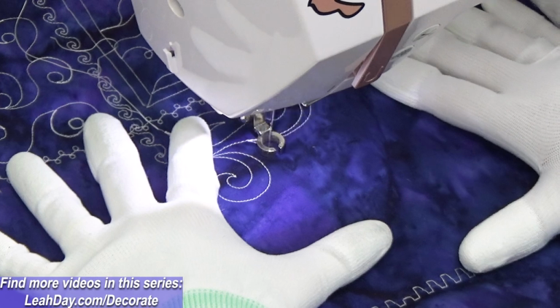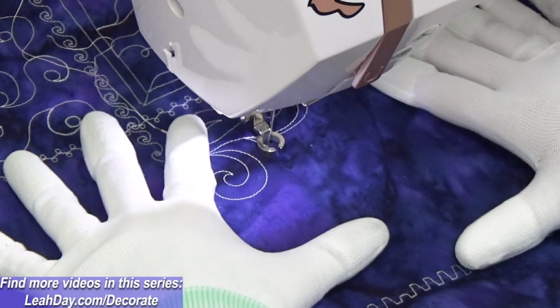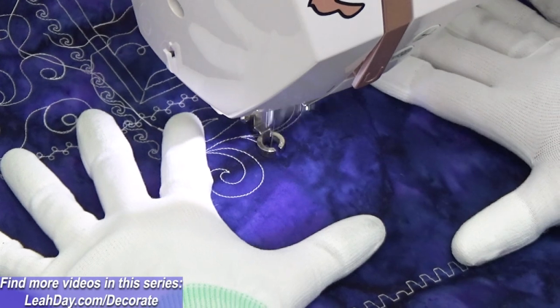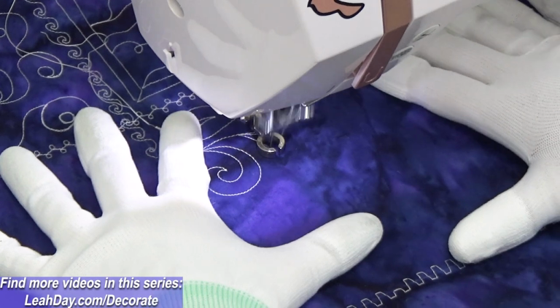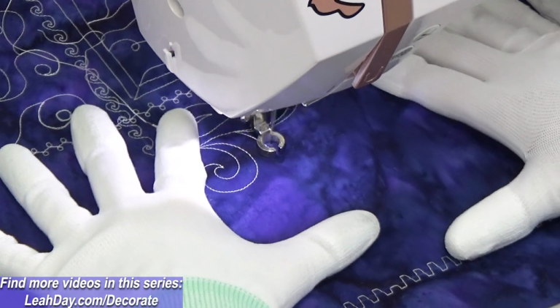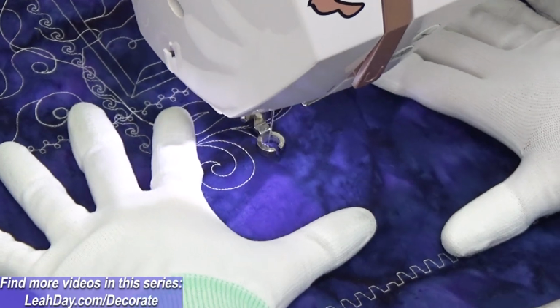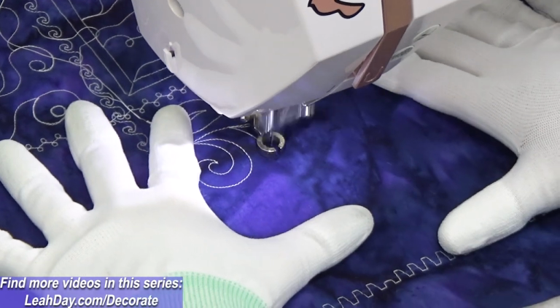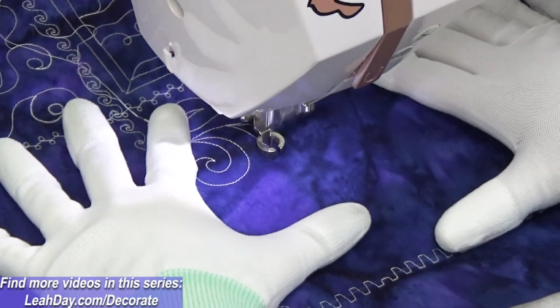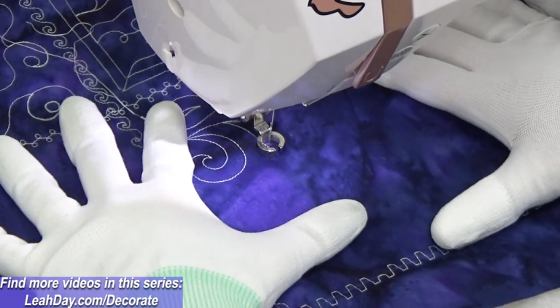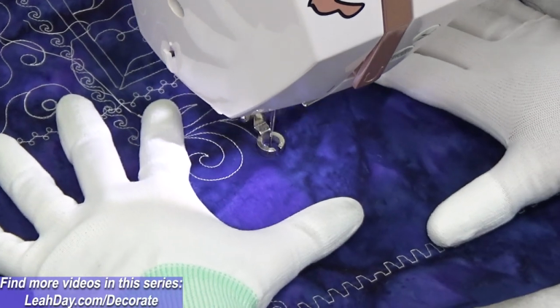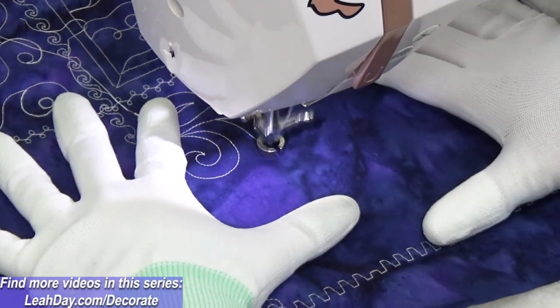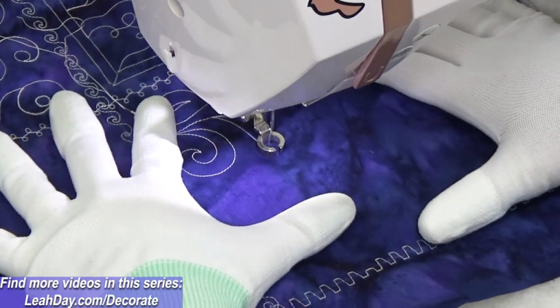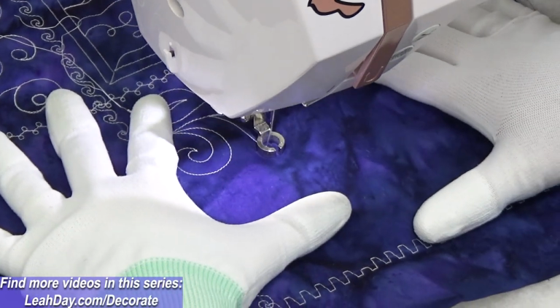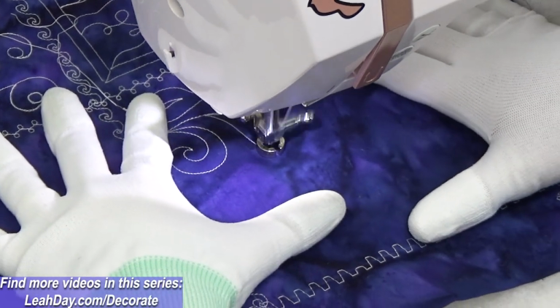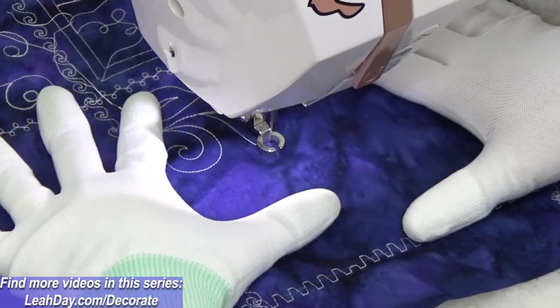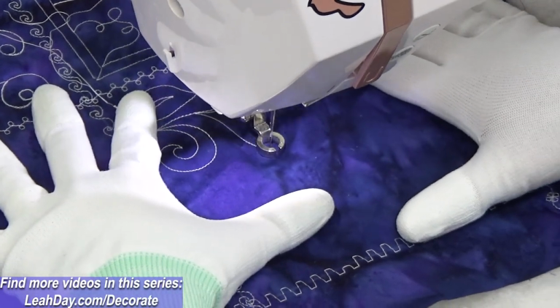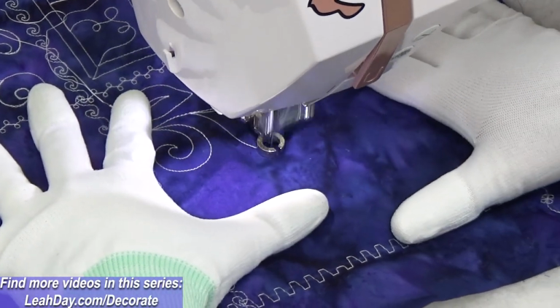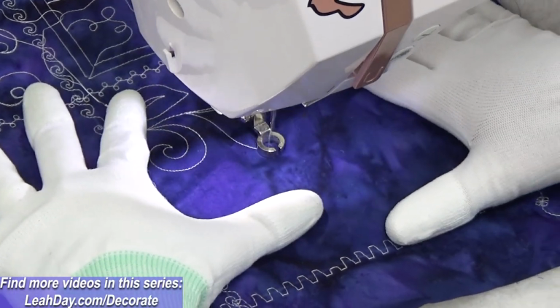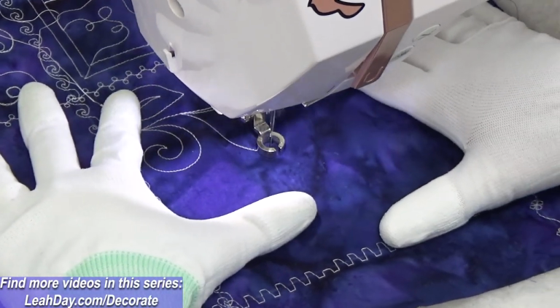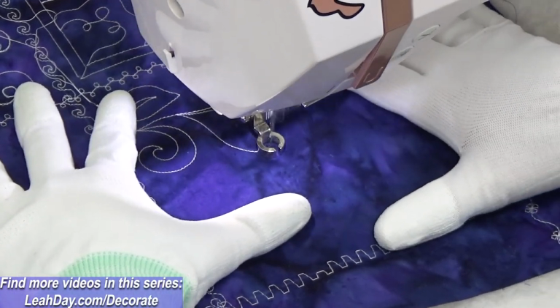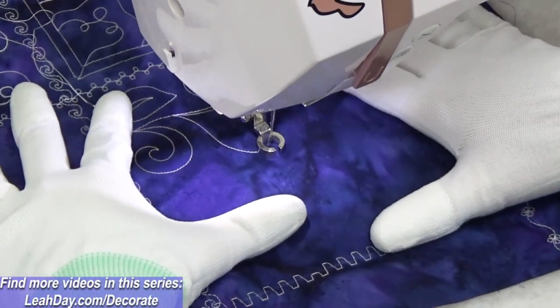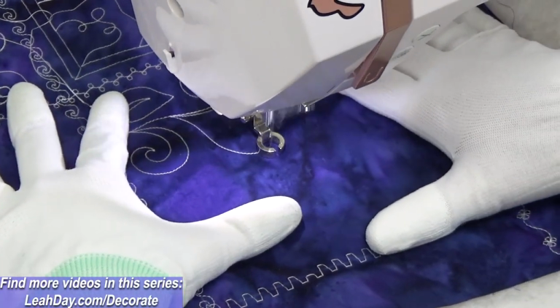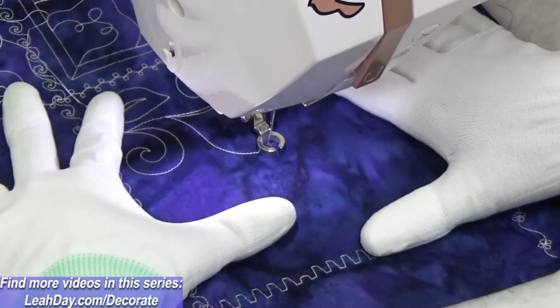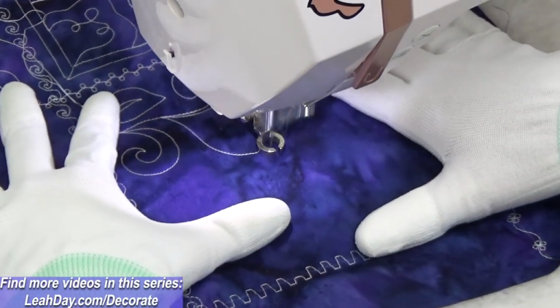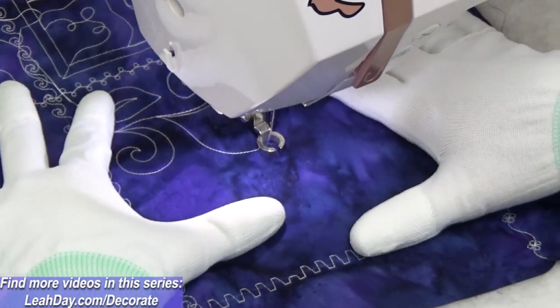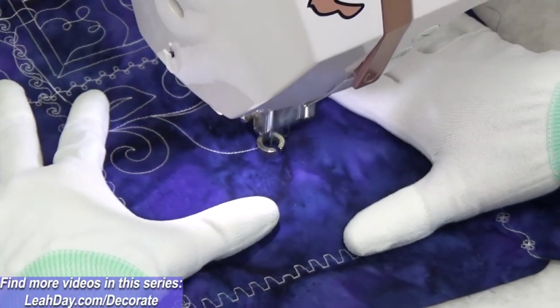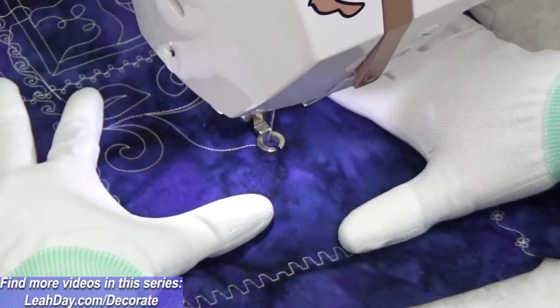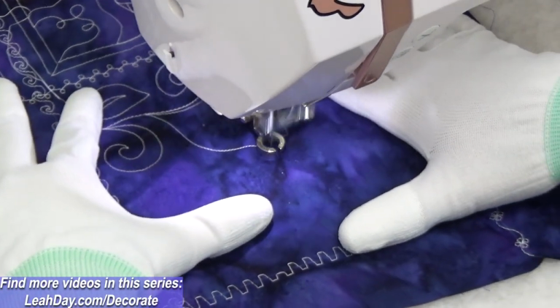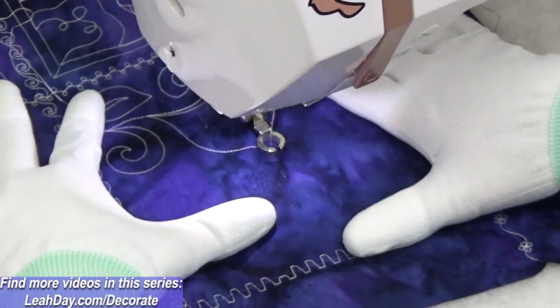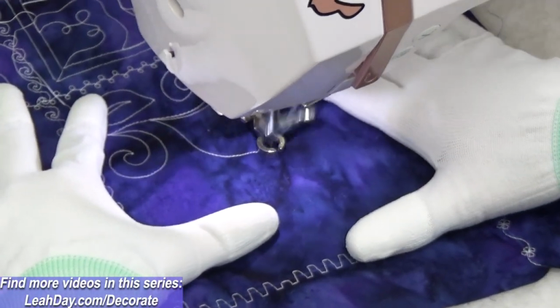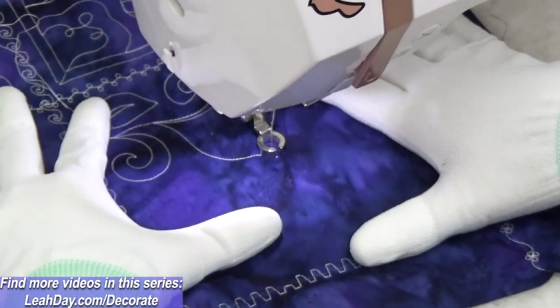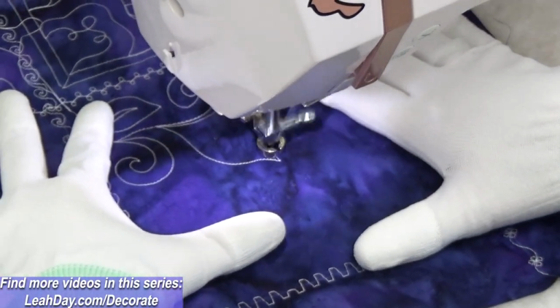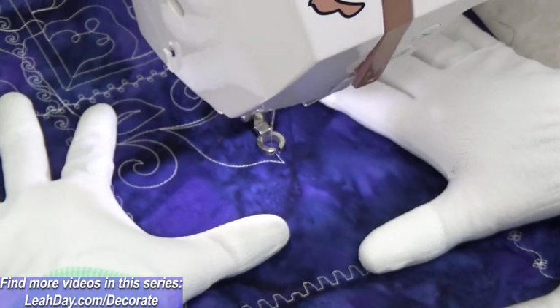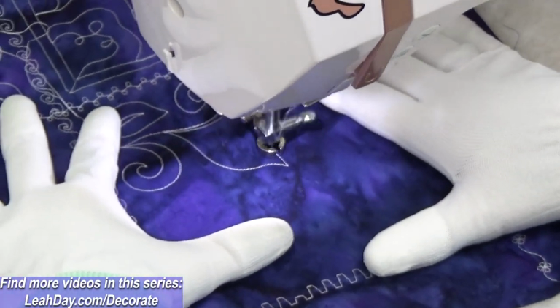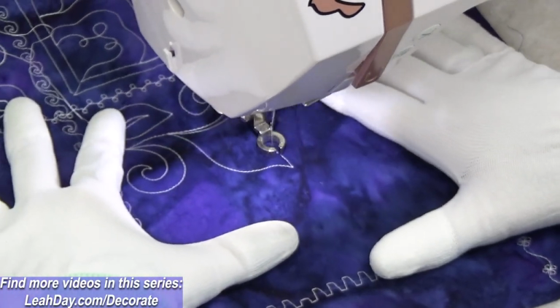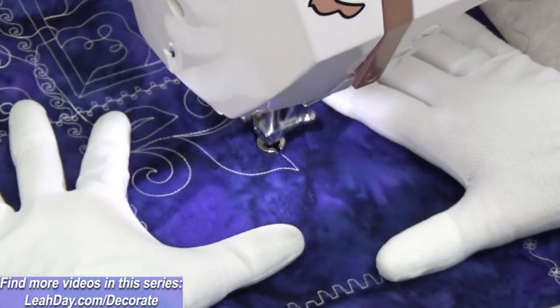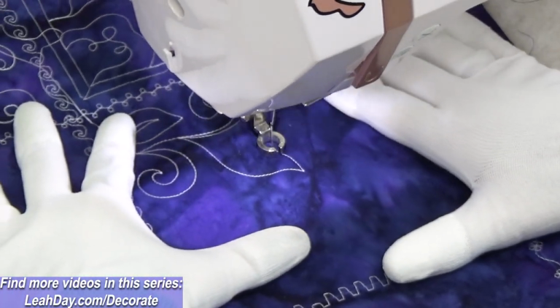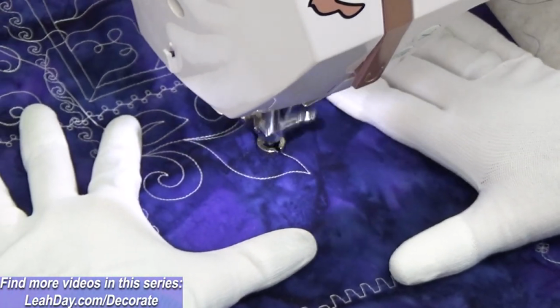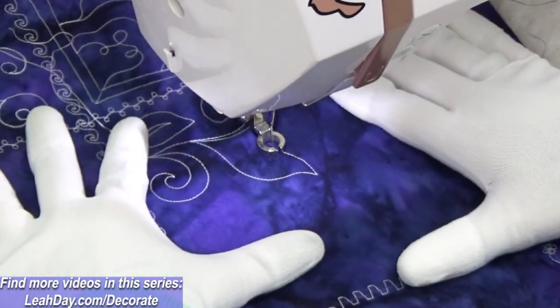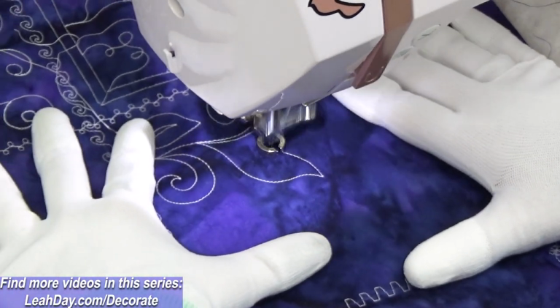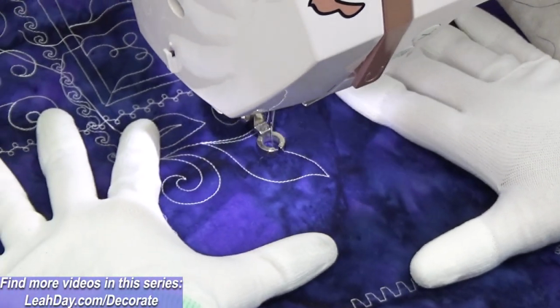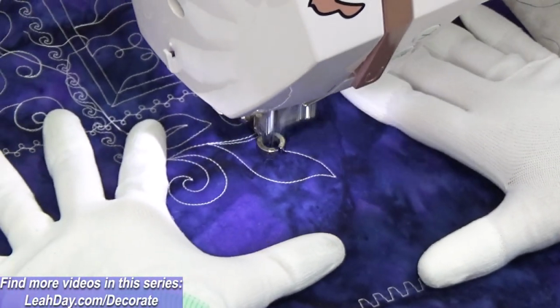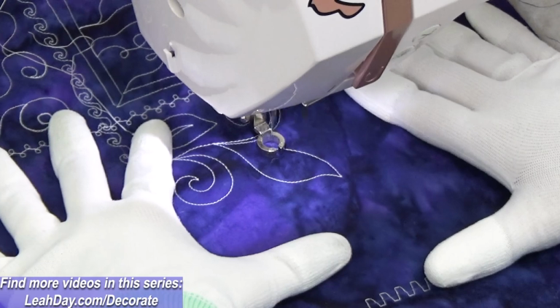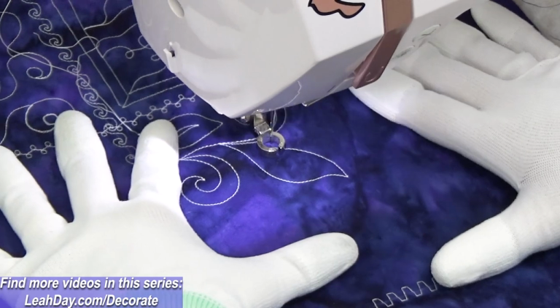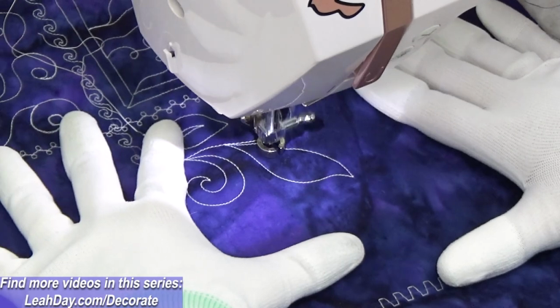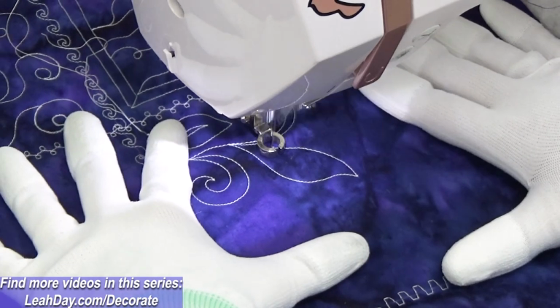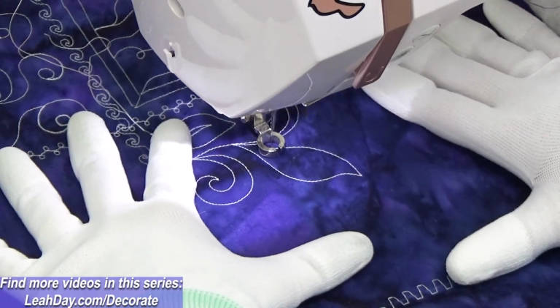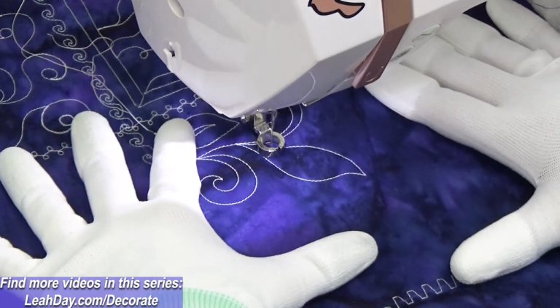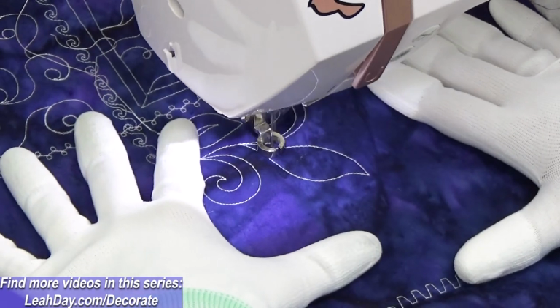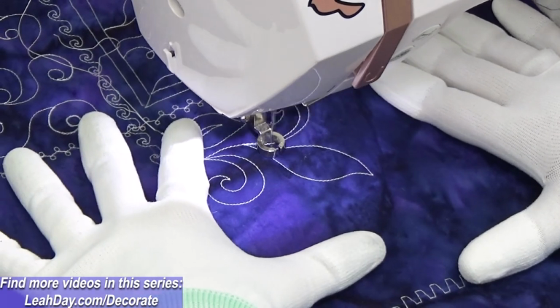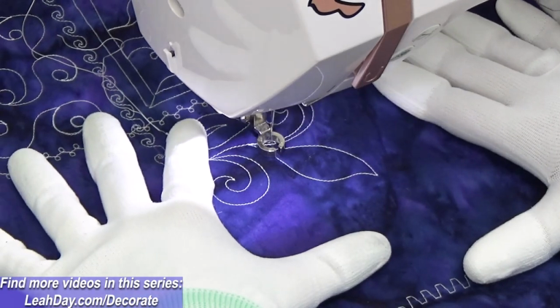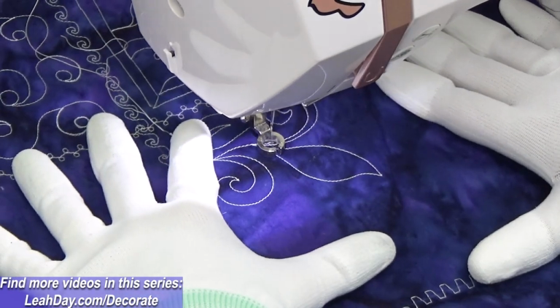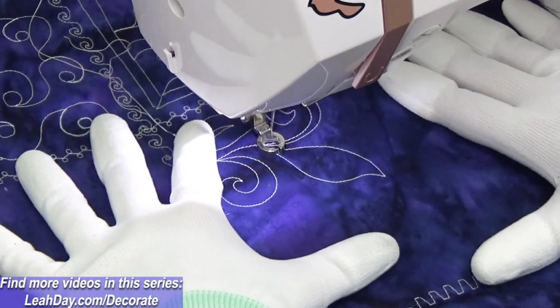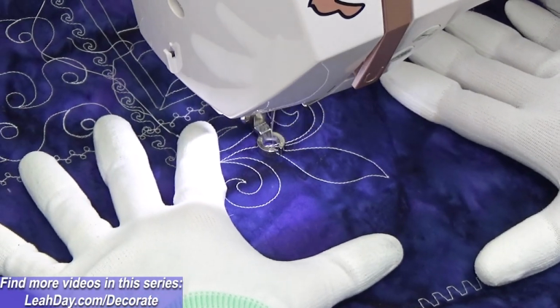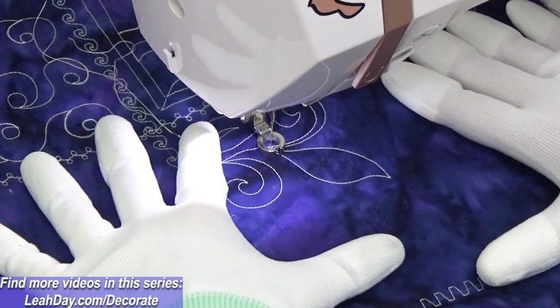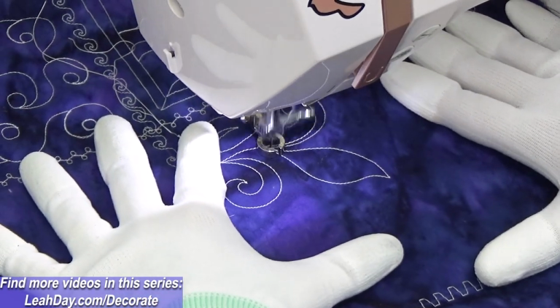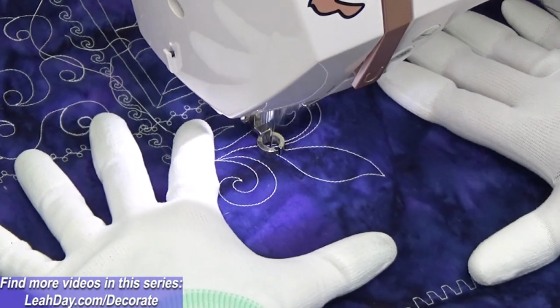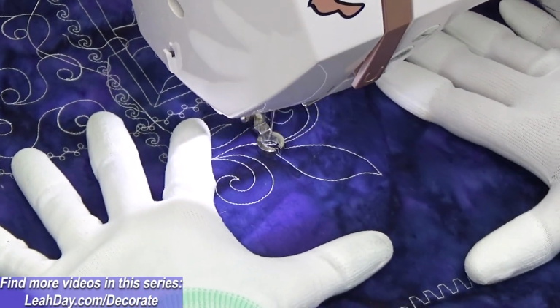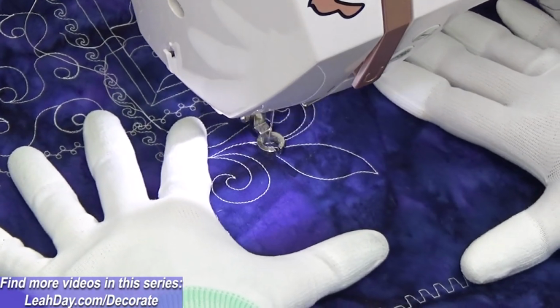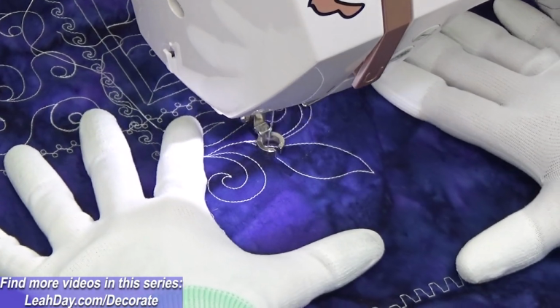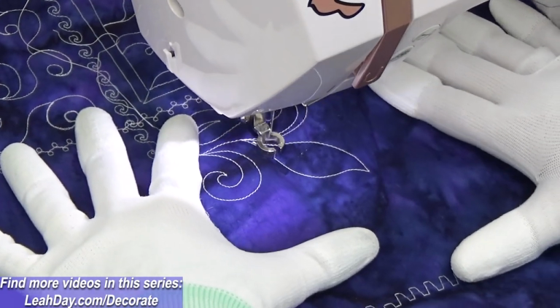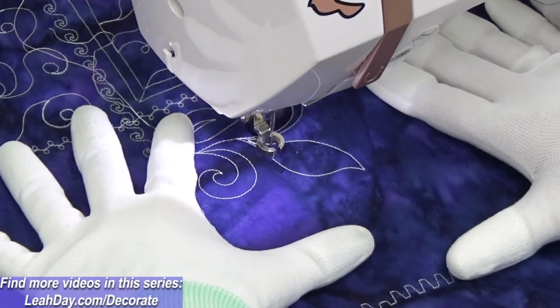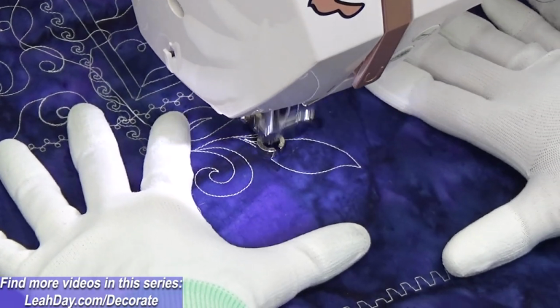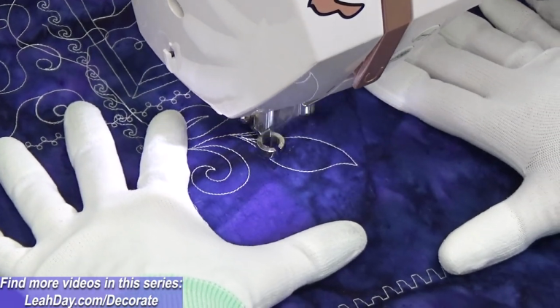Hello, my quilting friends! My name is Leah Day and today we are stitching leaves and spirals.